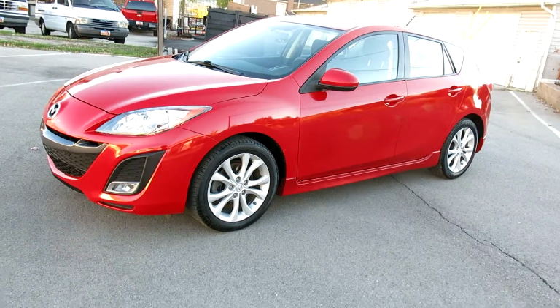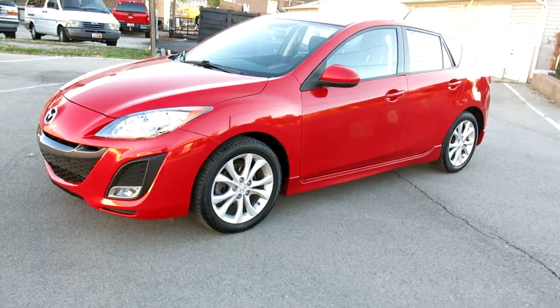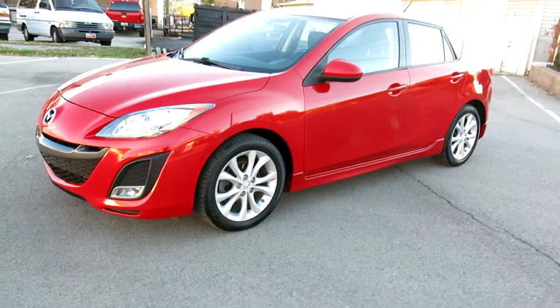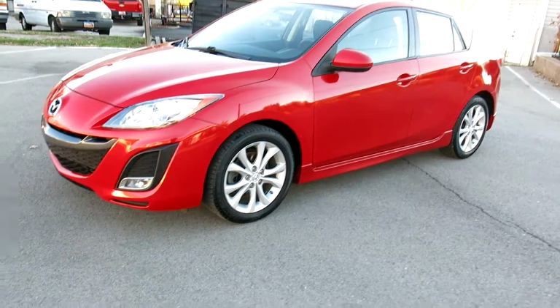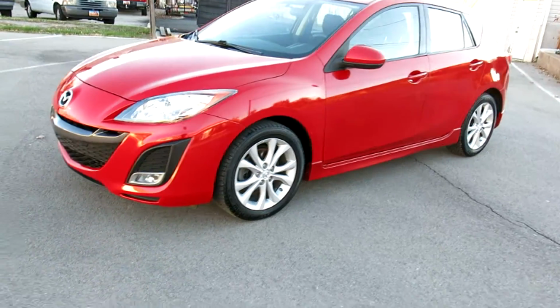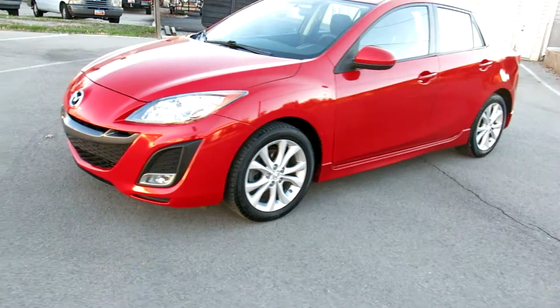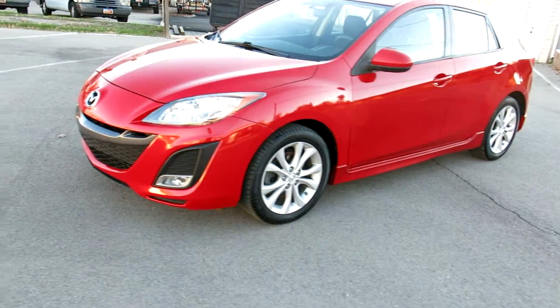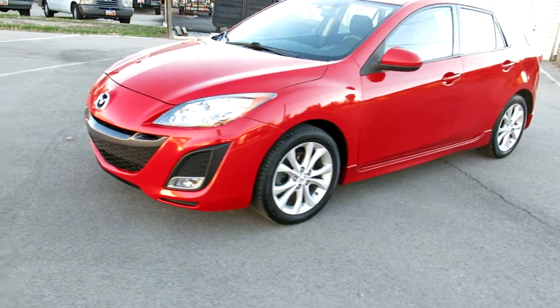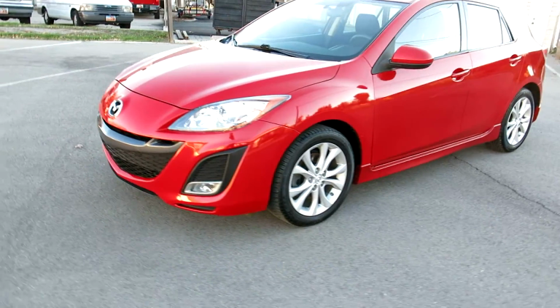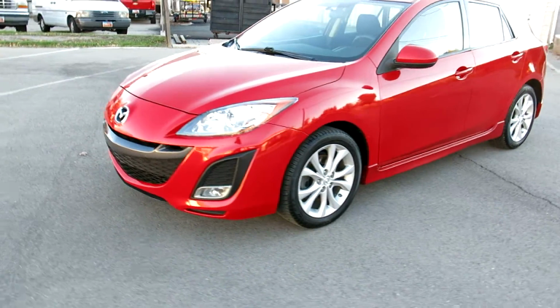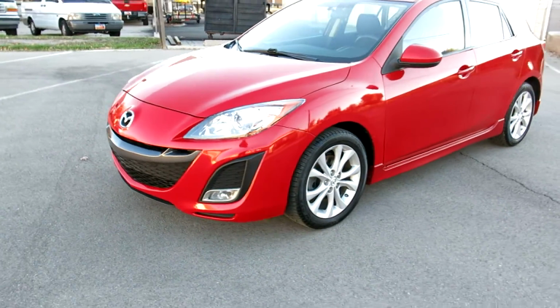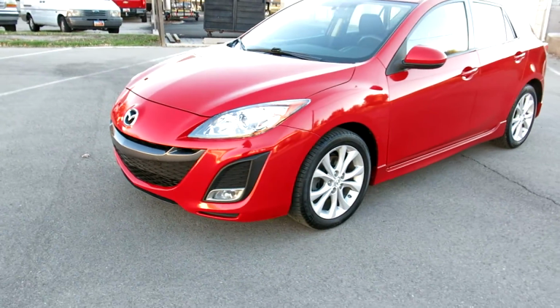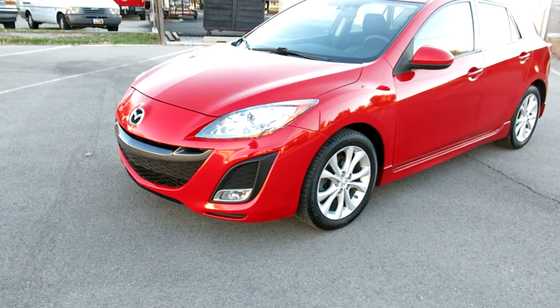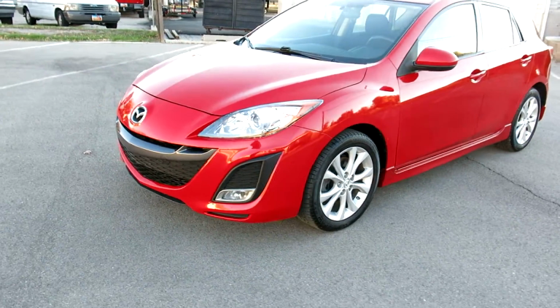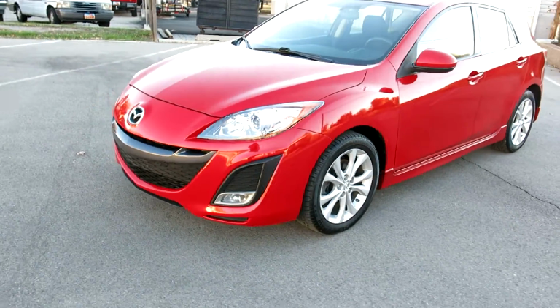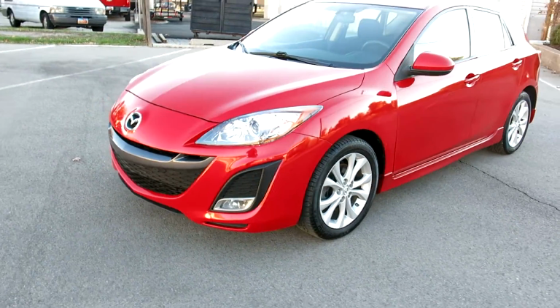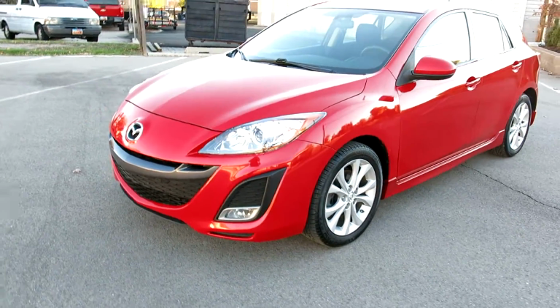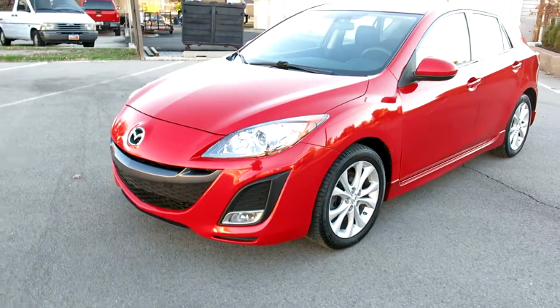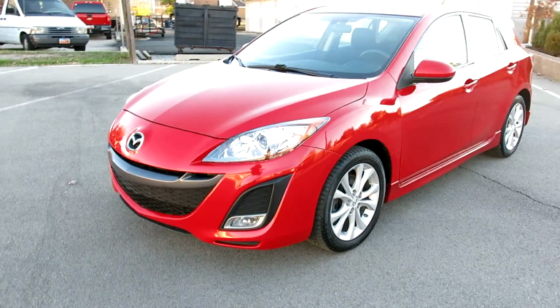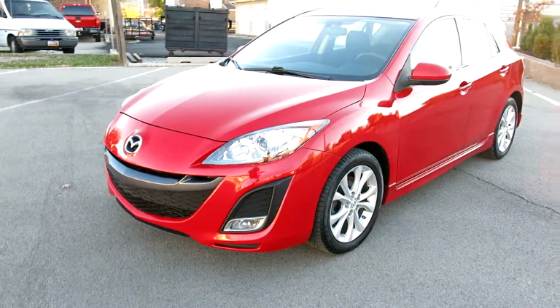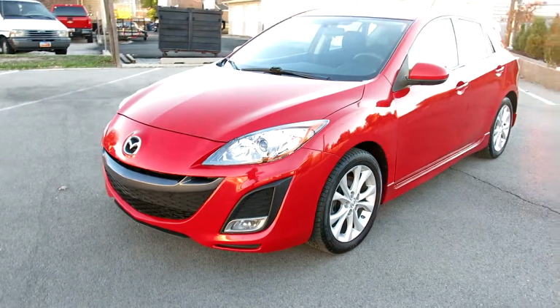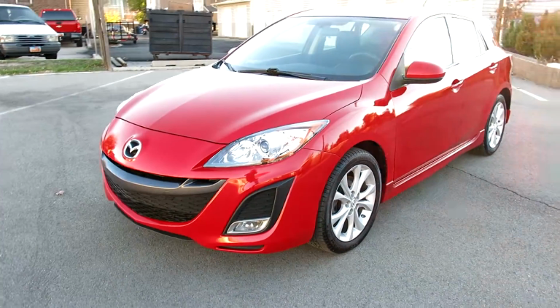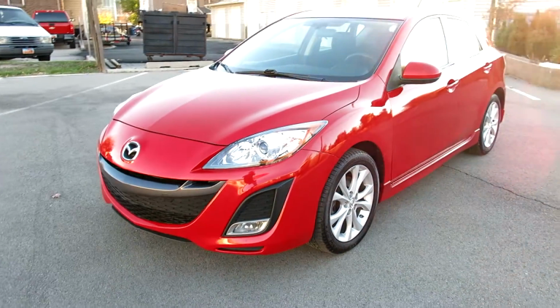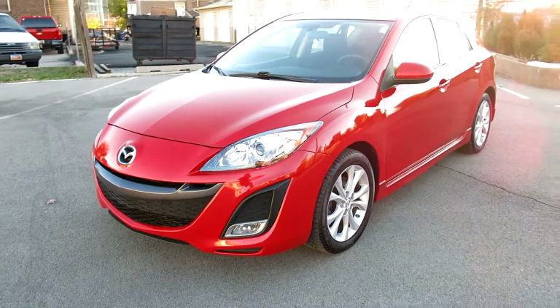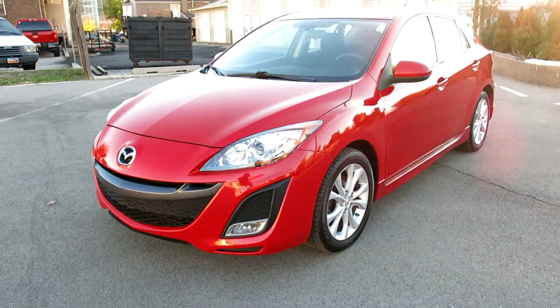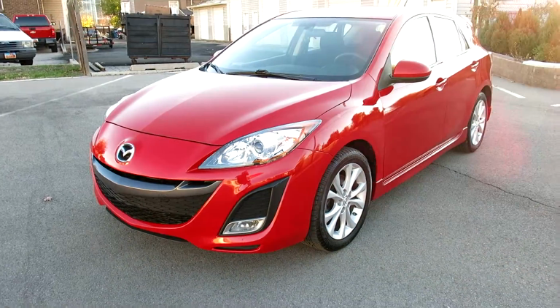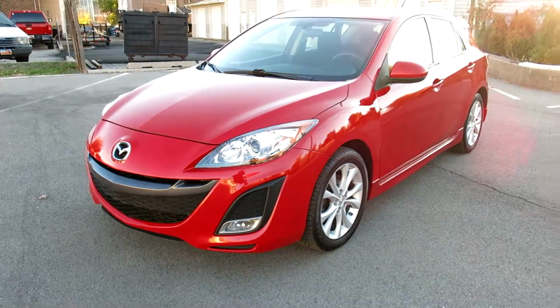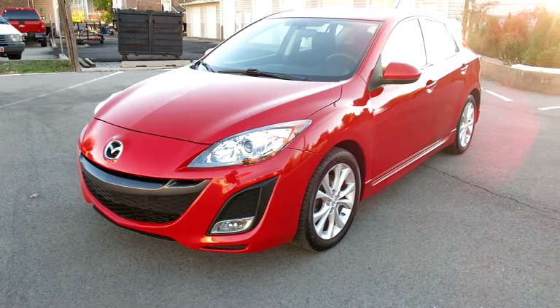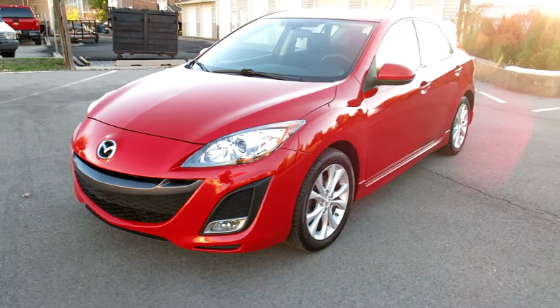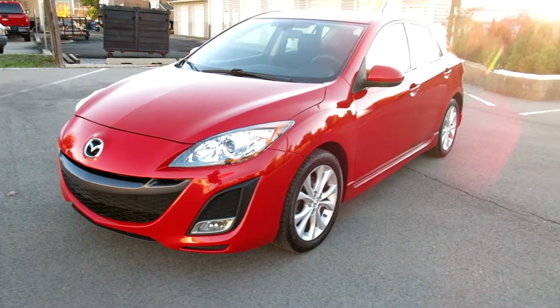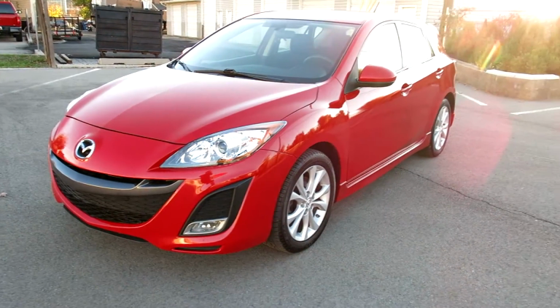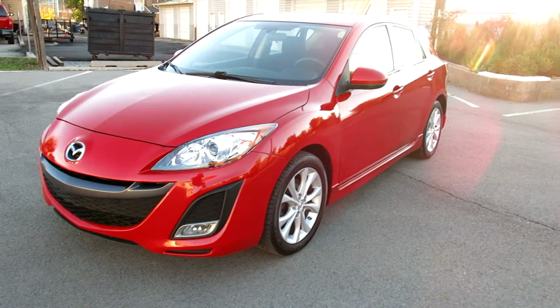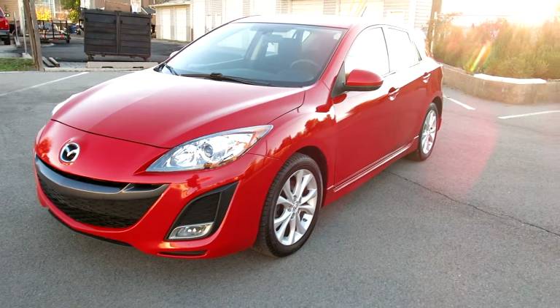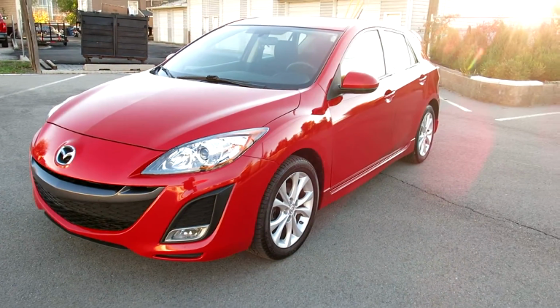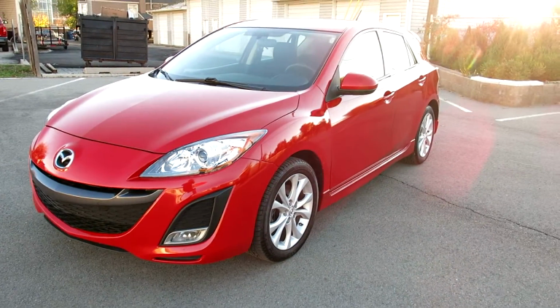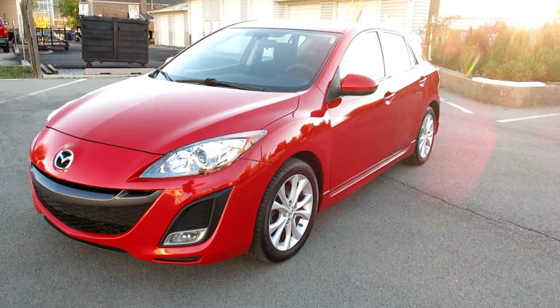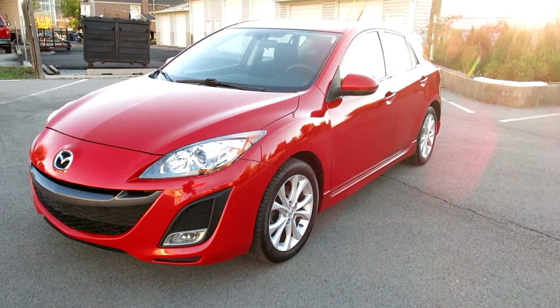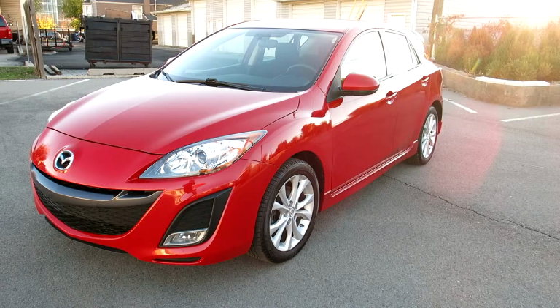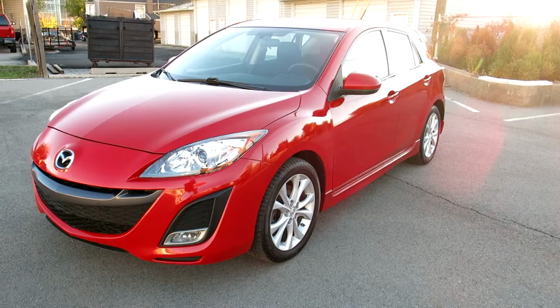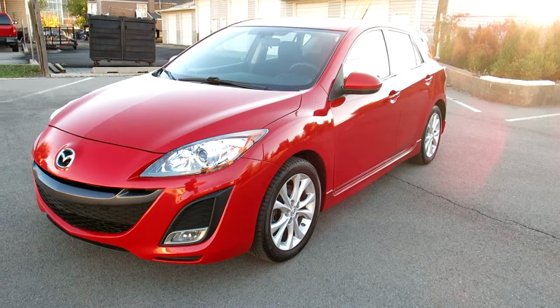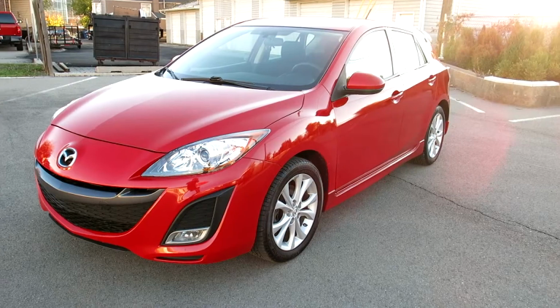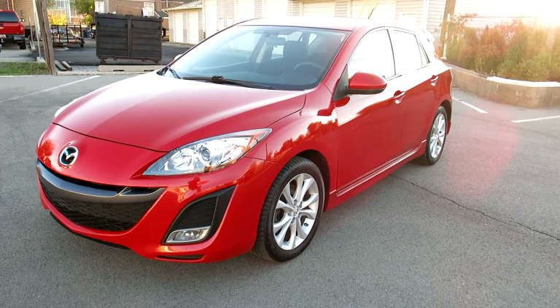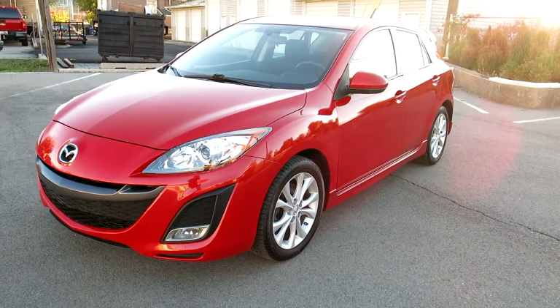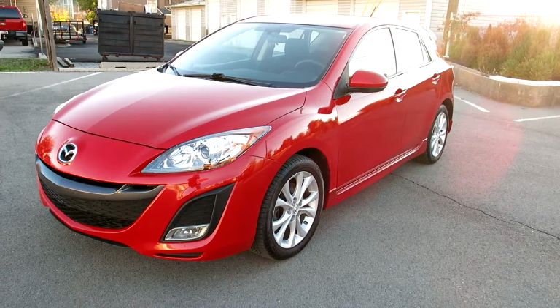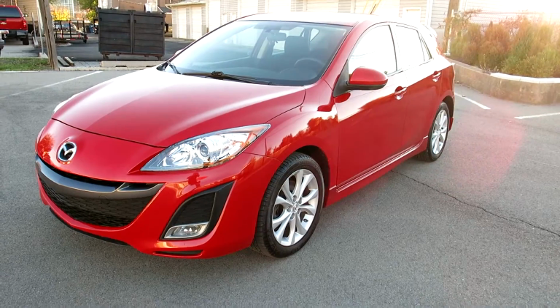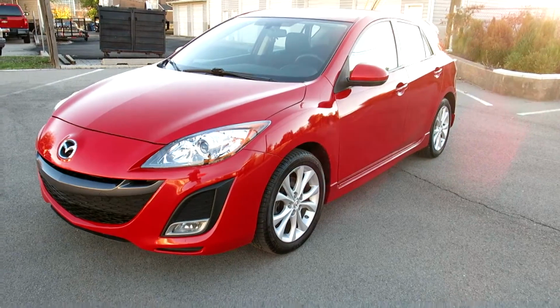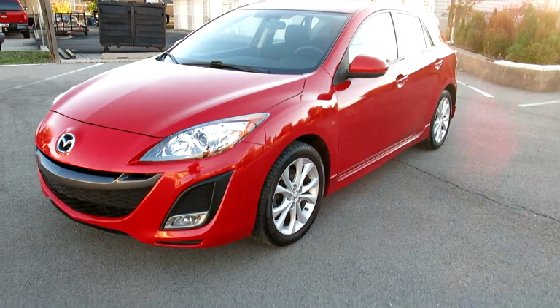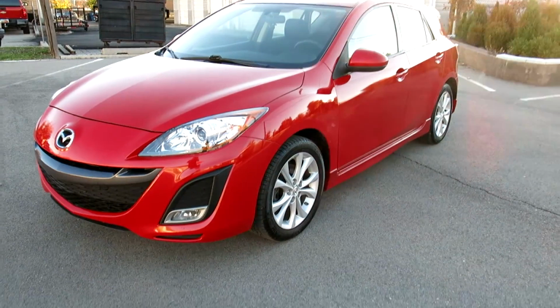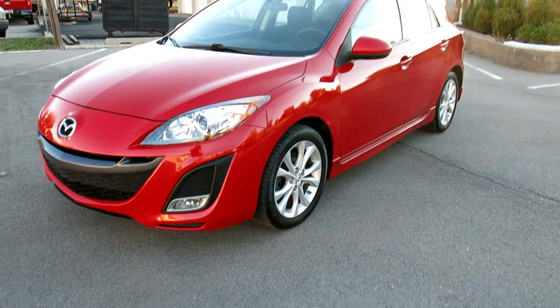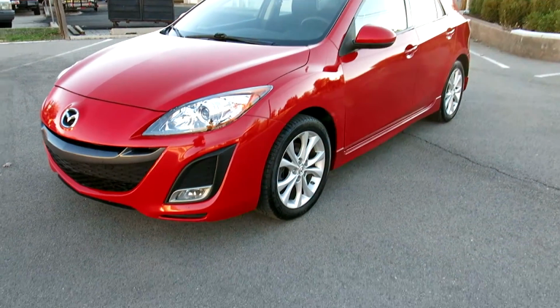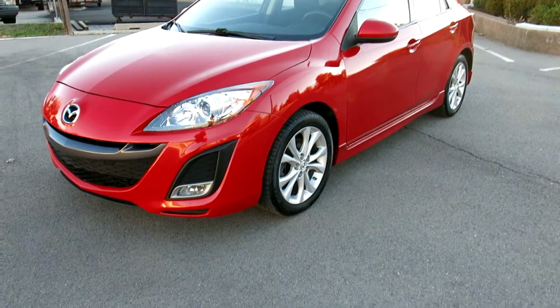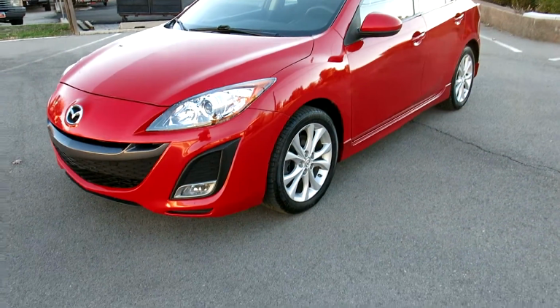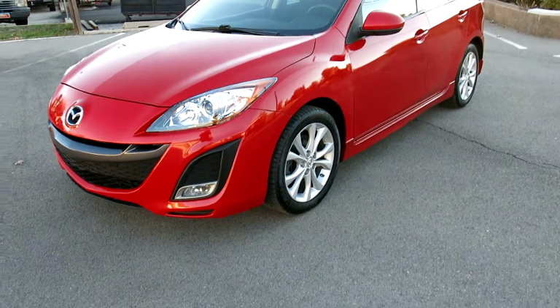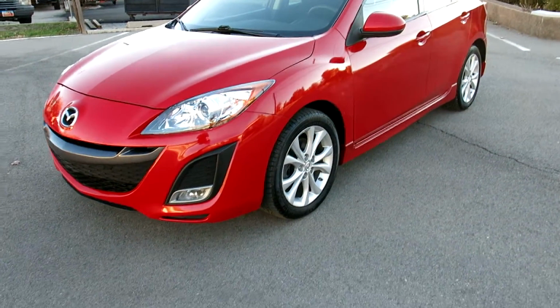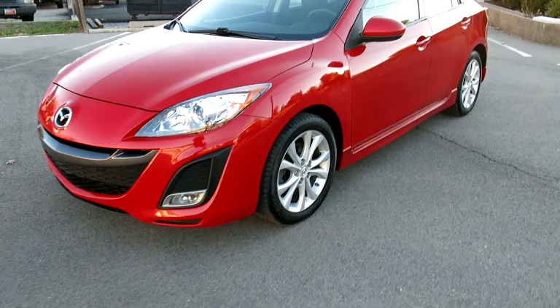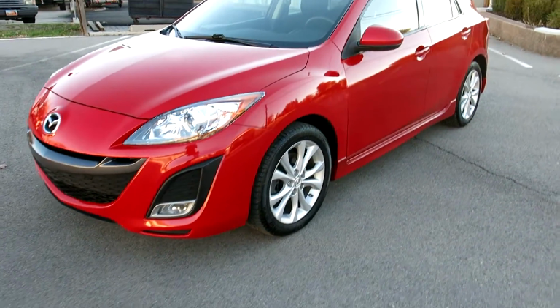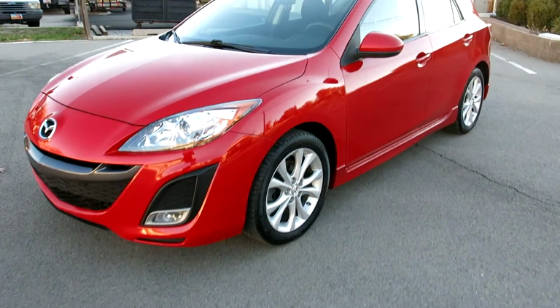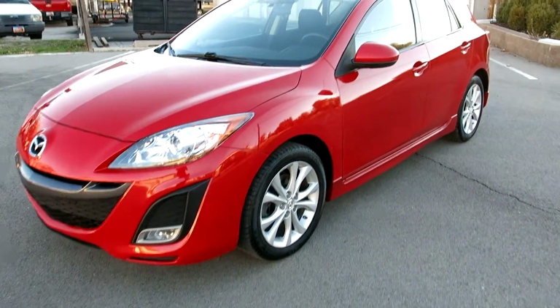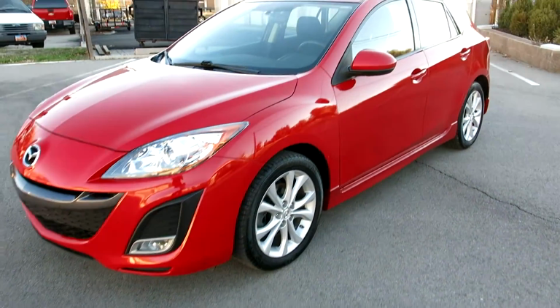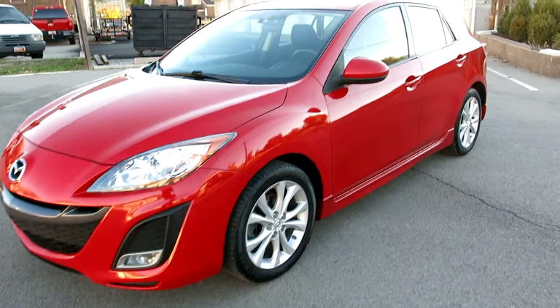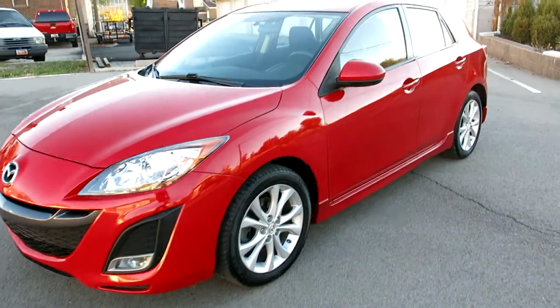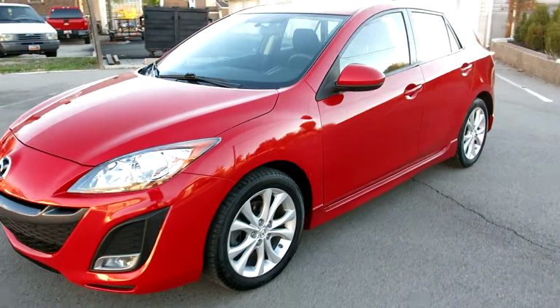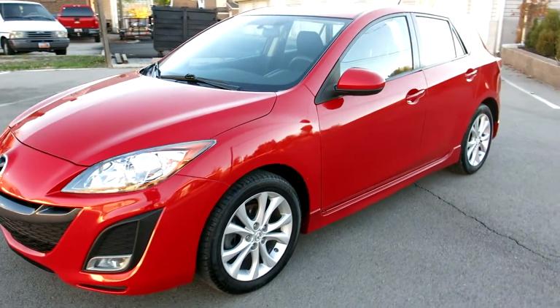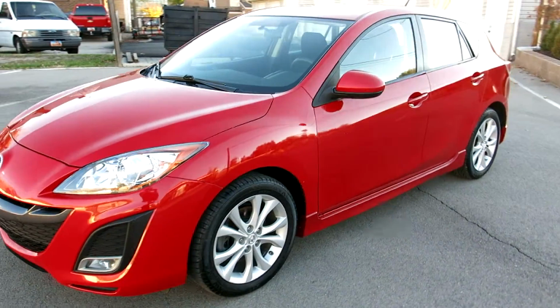It's got the driving lights up front. It's got the bigger alloy wheels. It's got tires that are almost new all the way around.